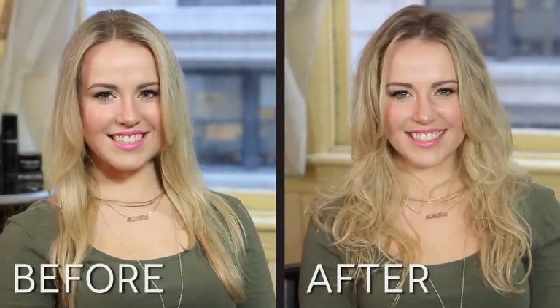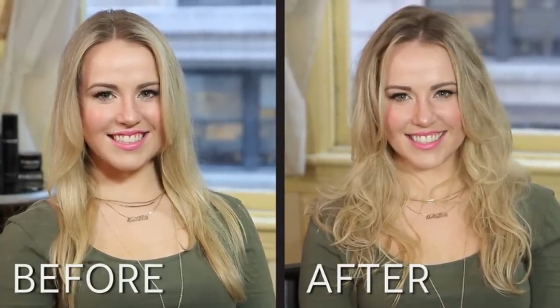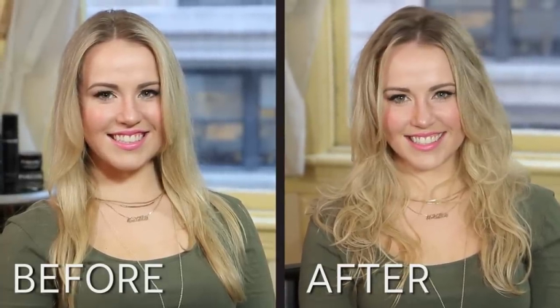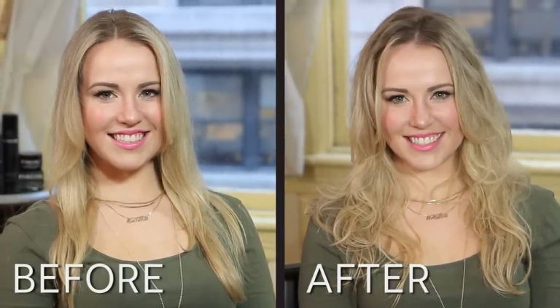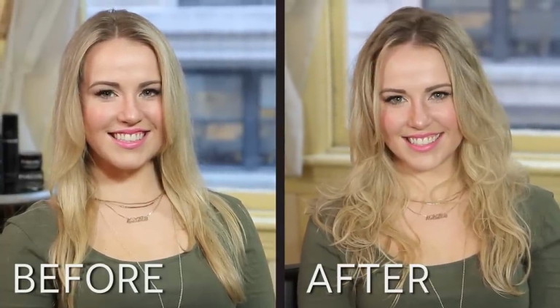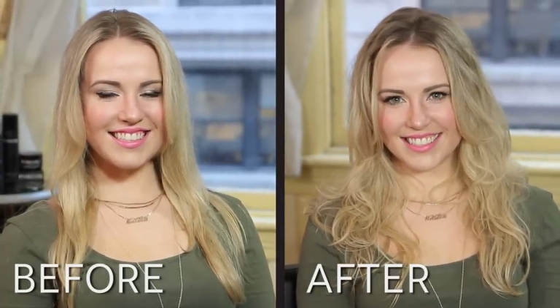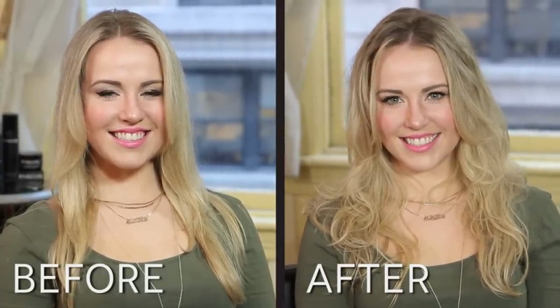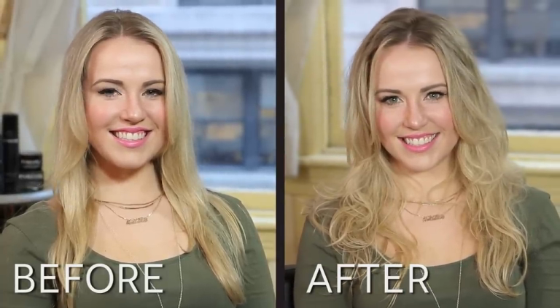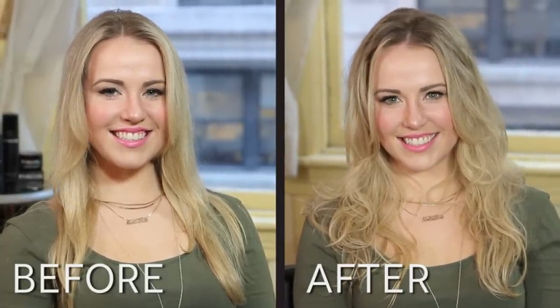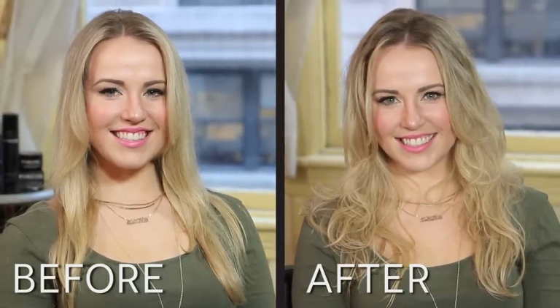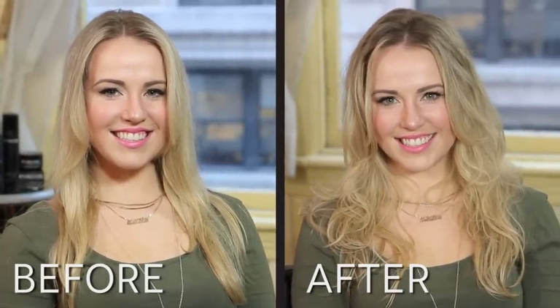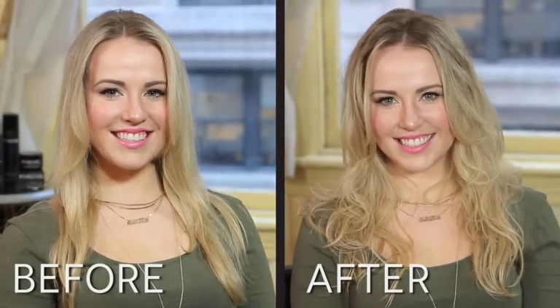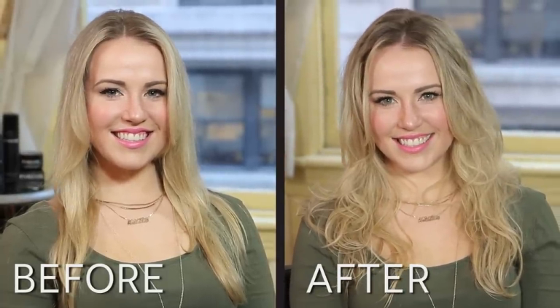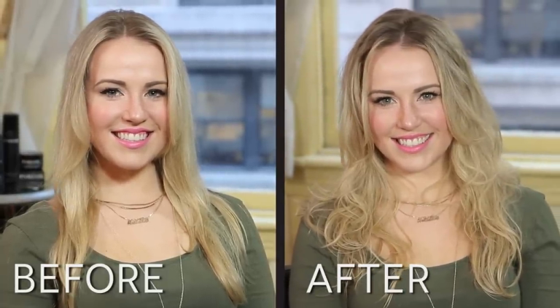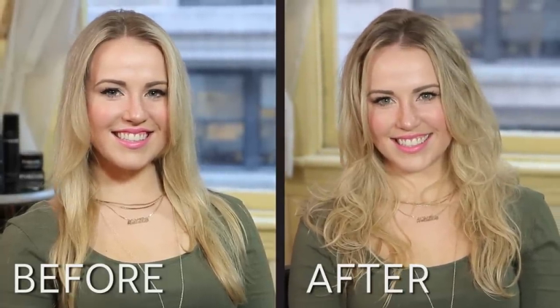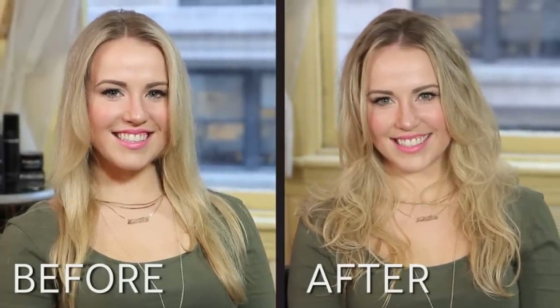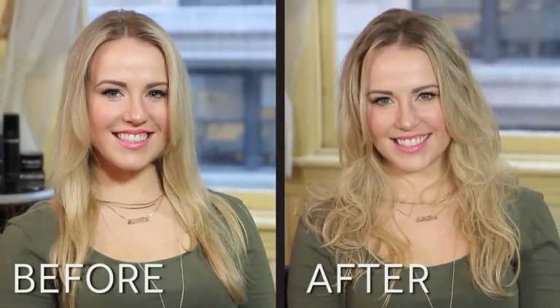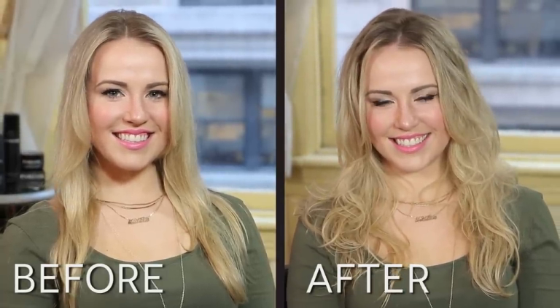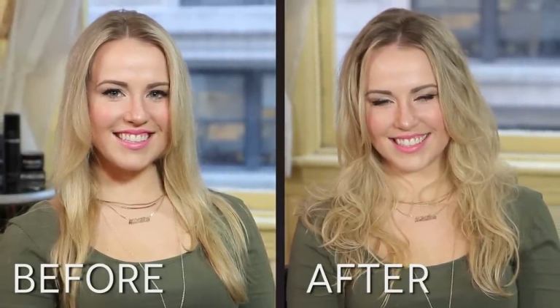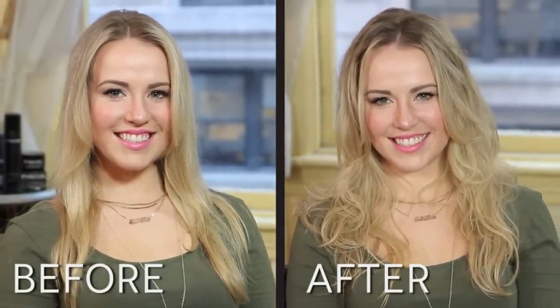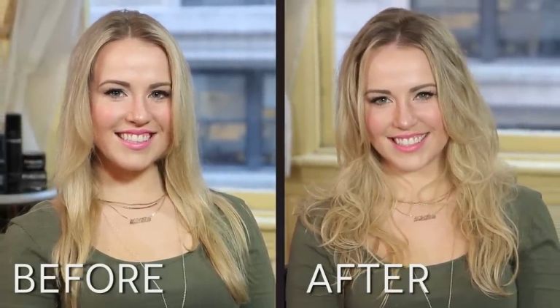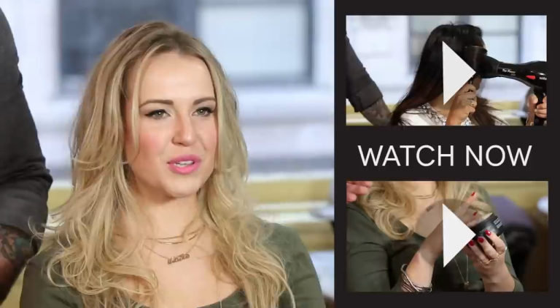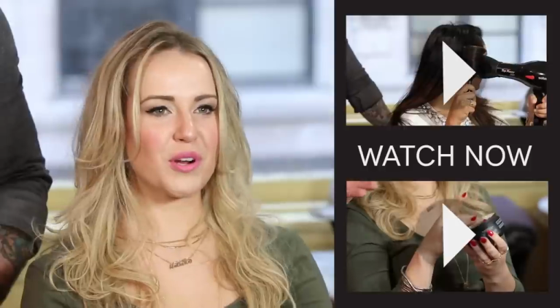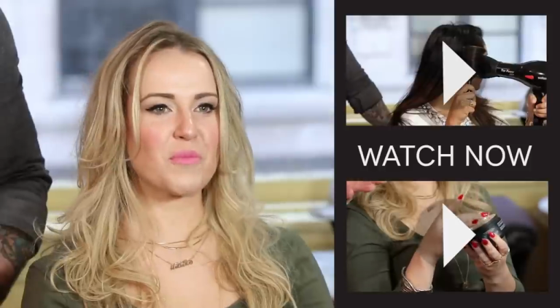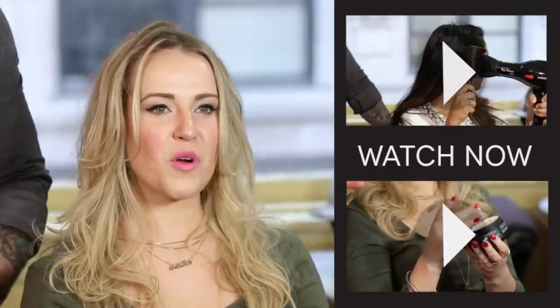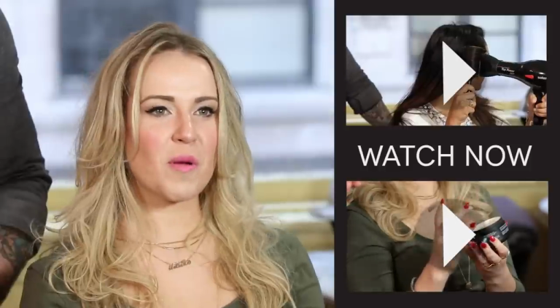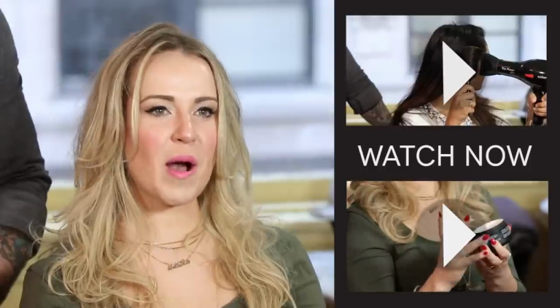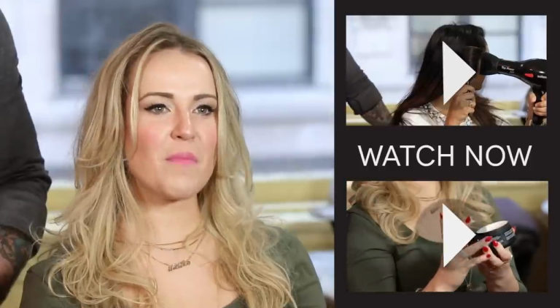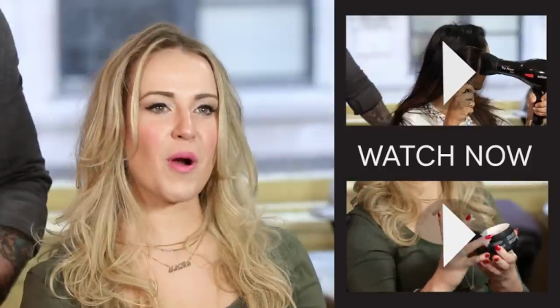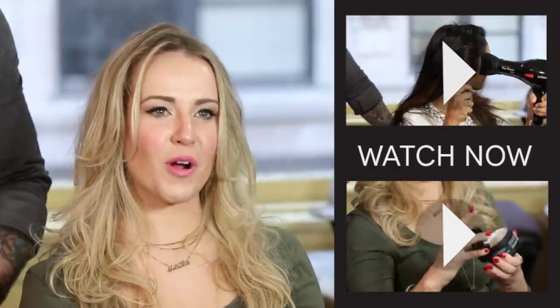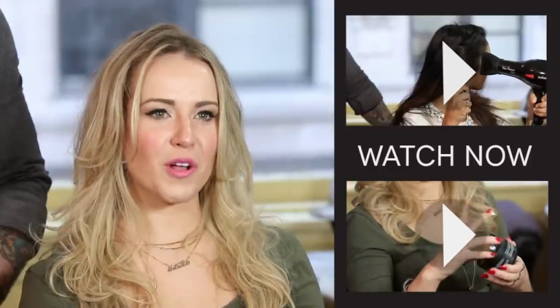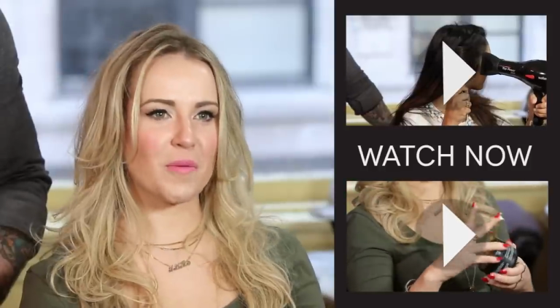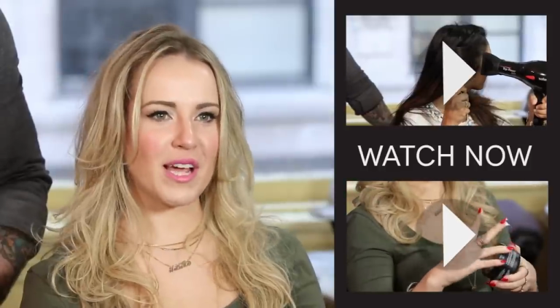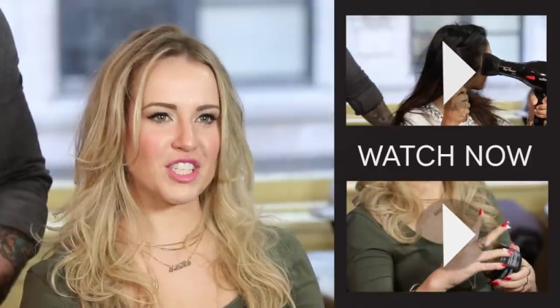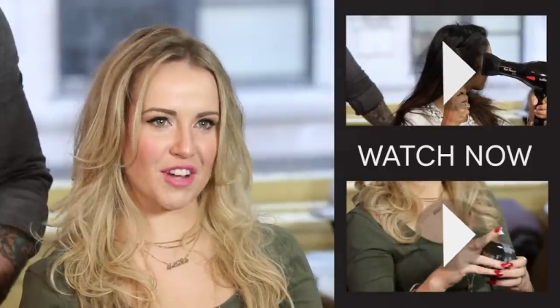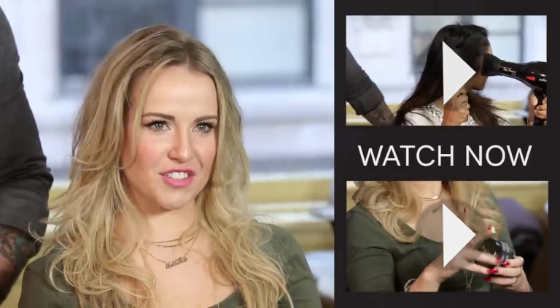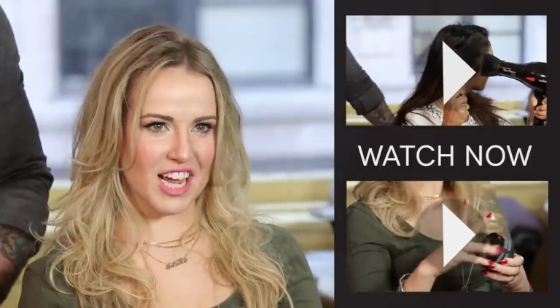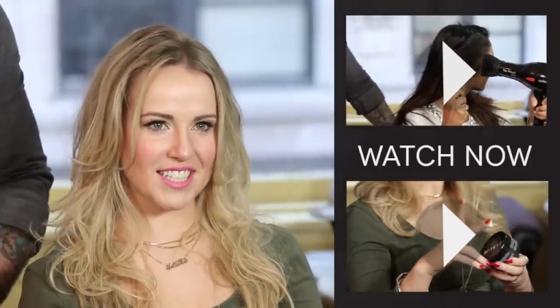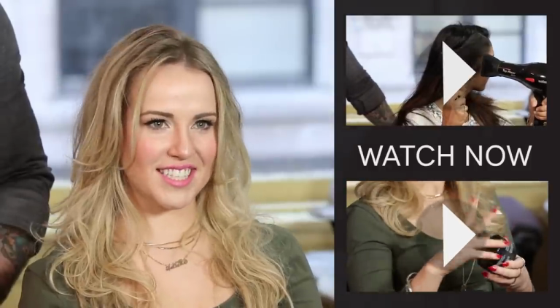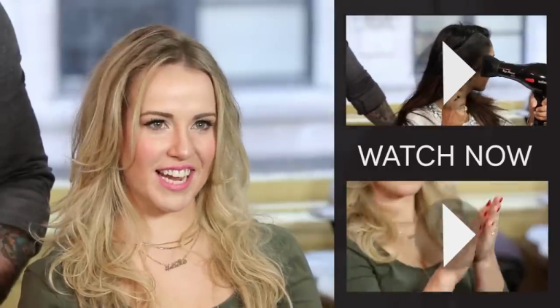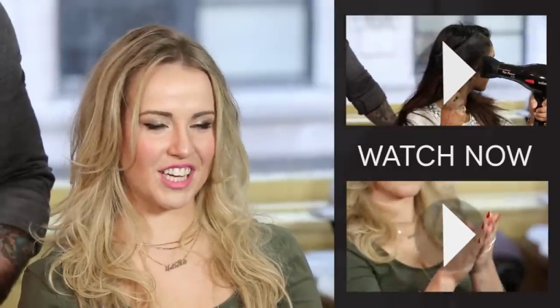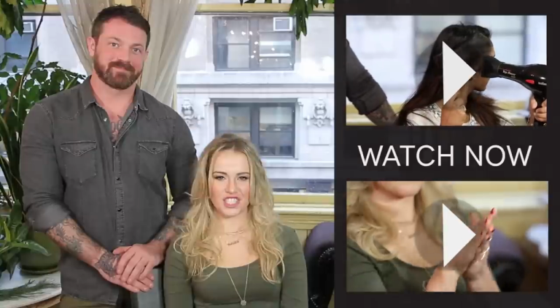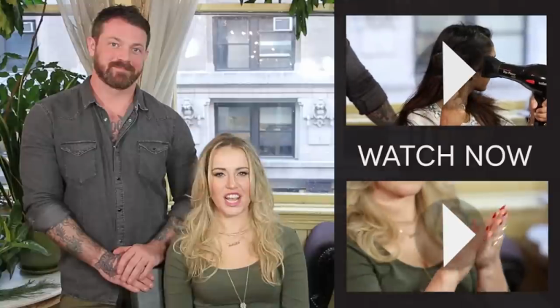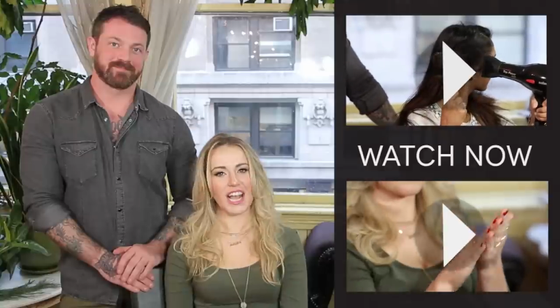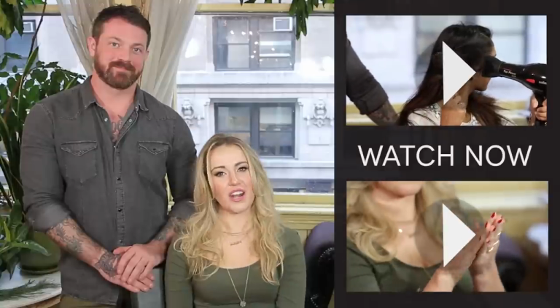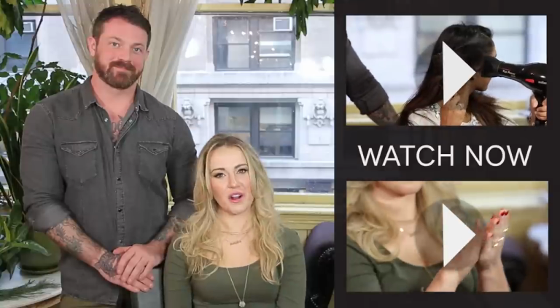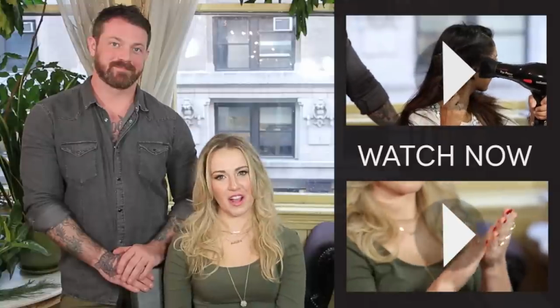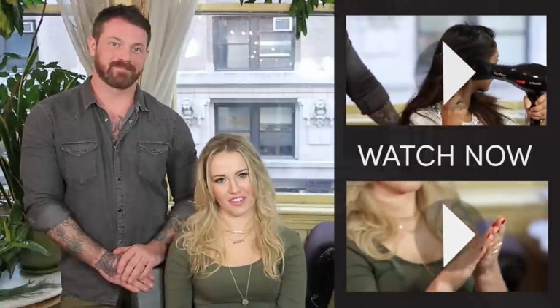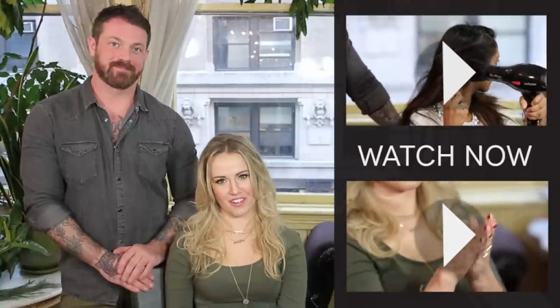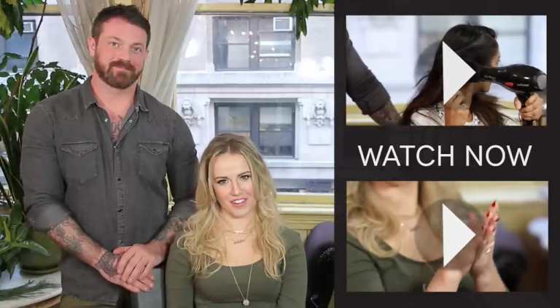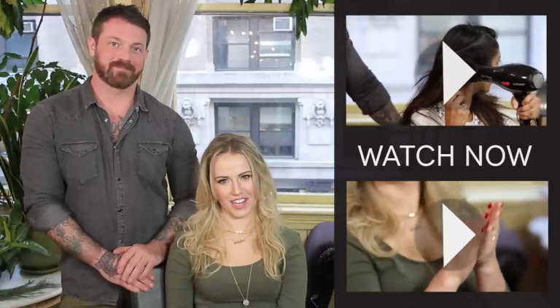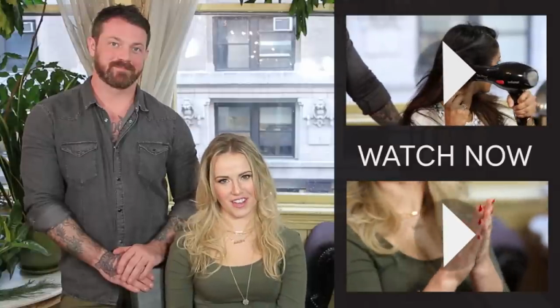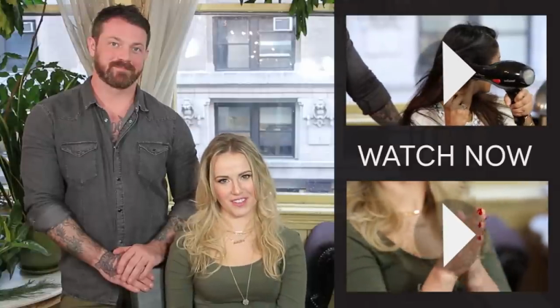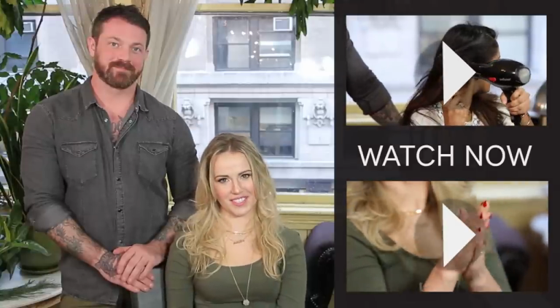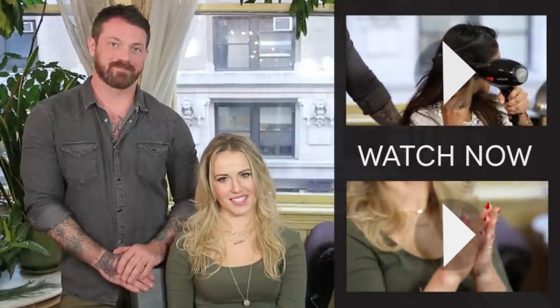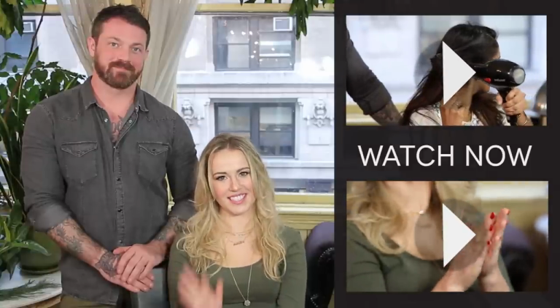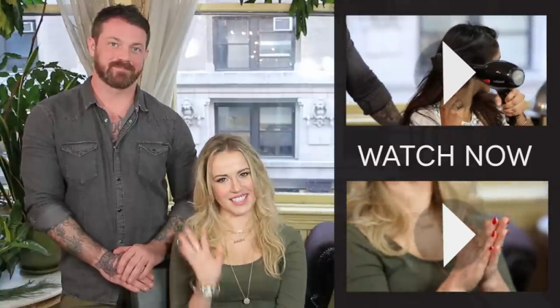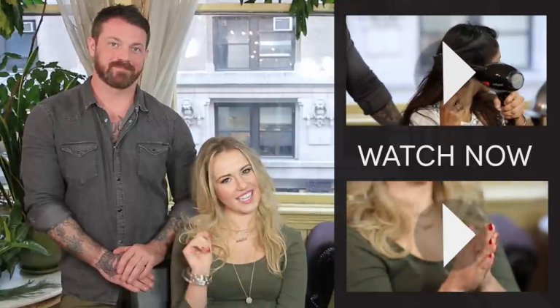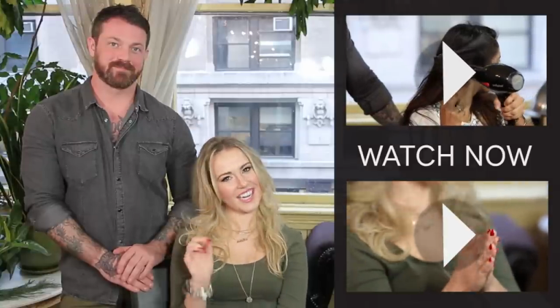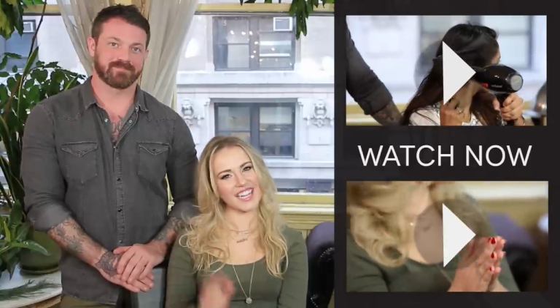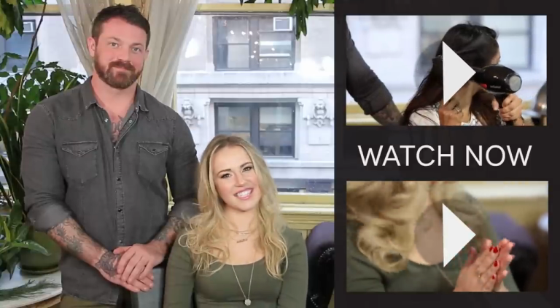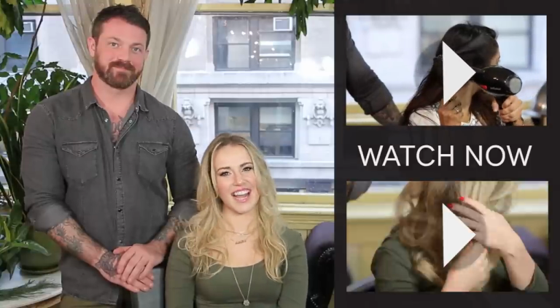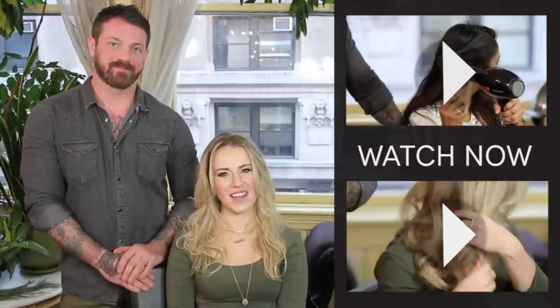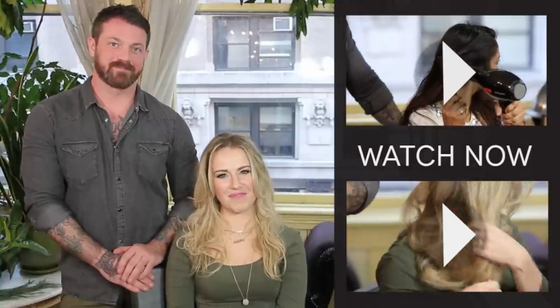You can see in the before and afters that it went from being a little bit flatter to now being amped up with a really great texture. To learn more about Parler by Jeff Chastain, check out our other videos — see you next time!